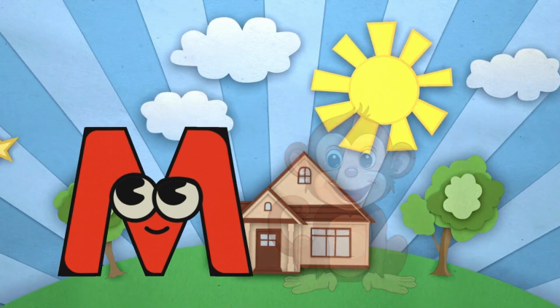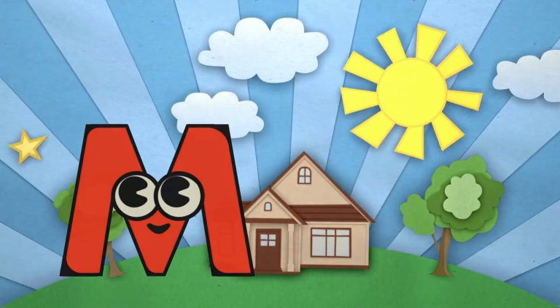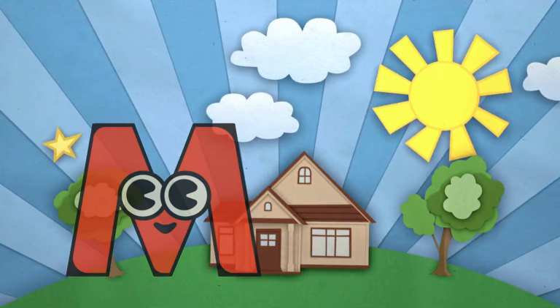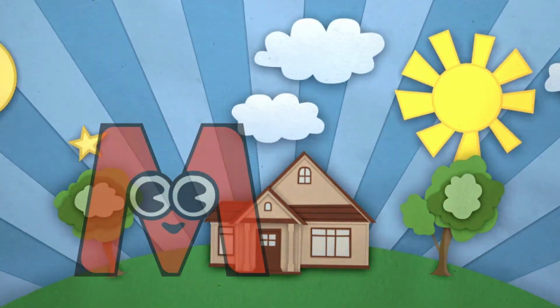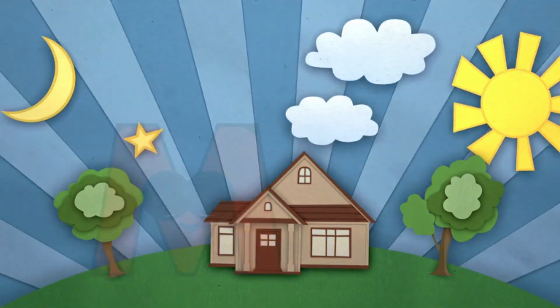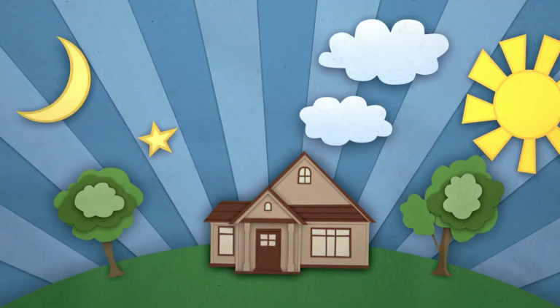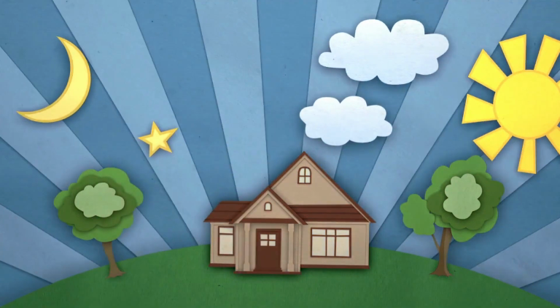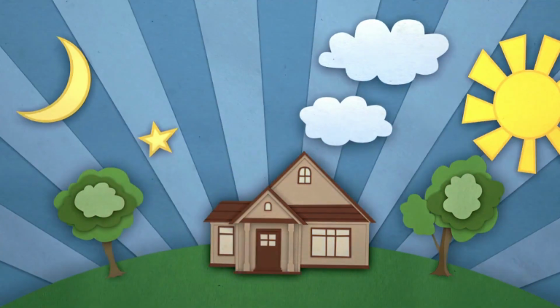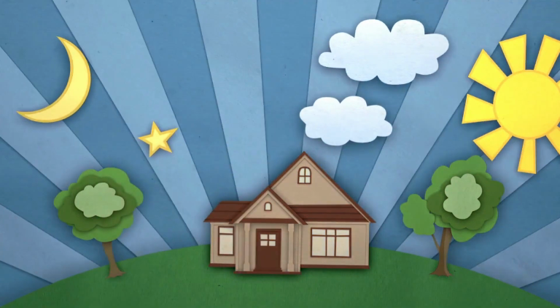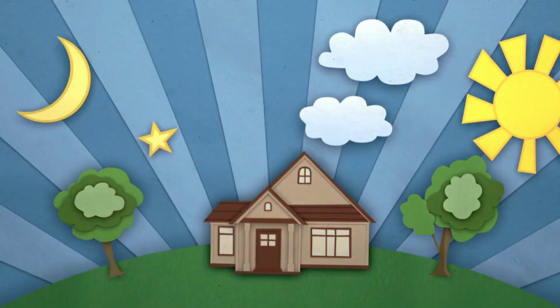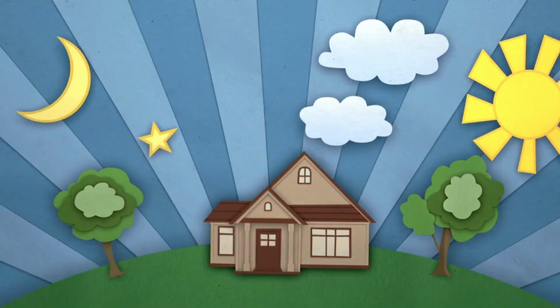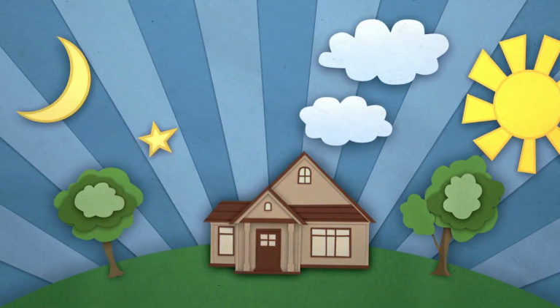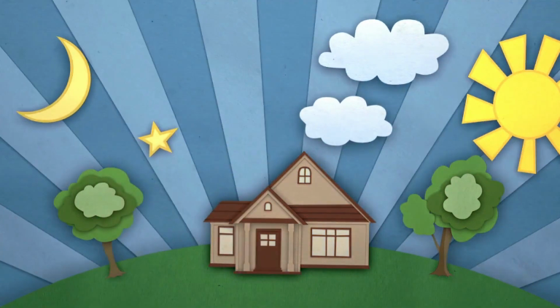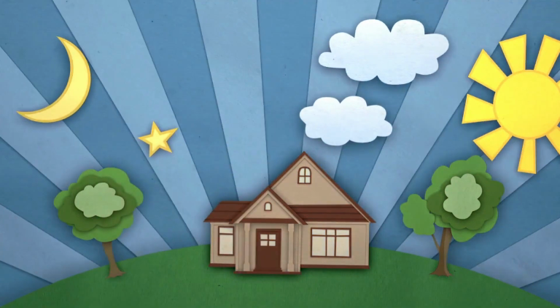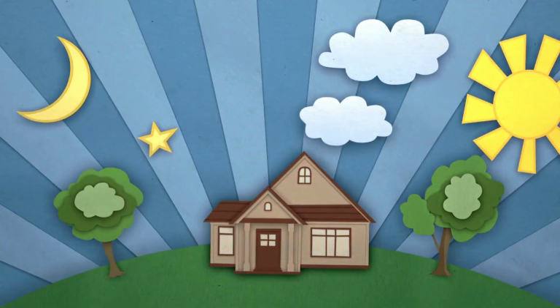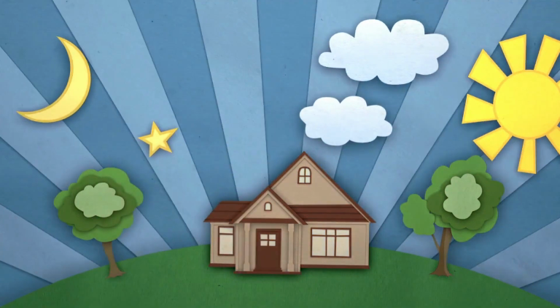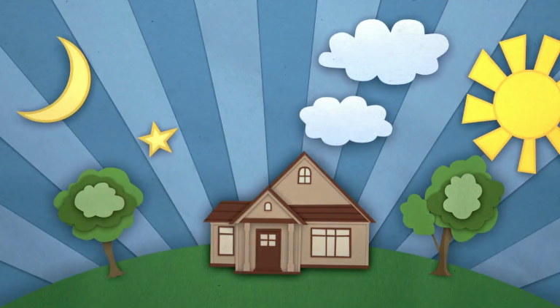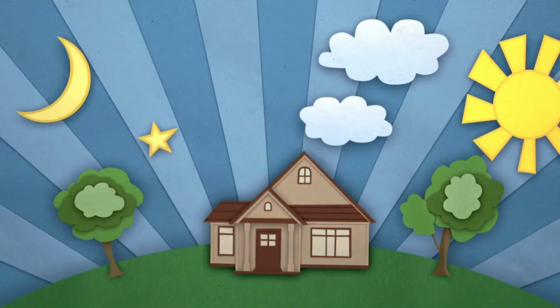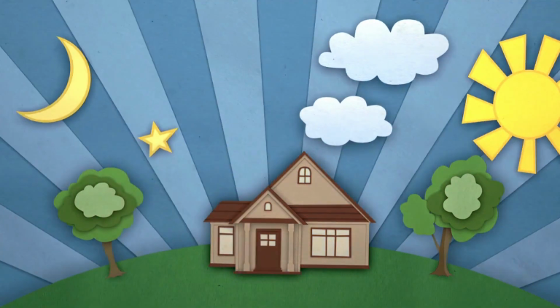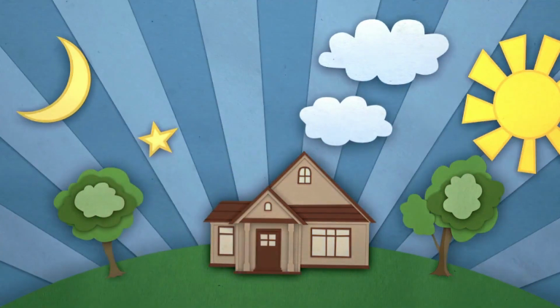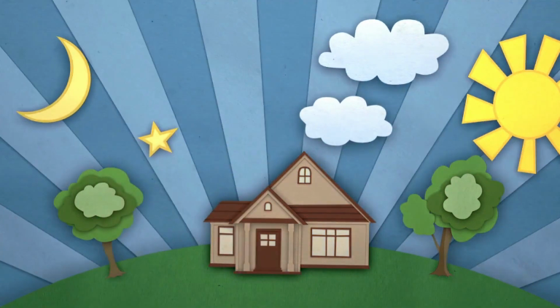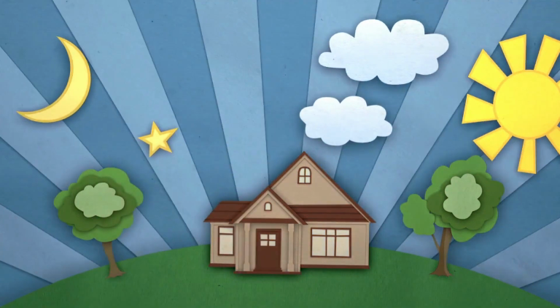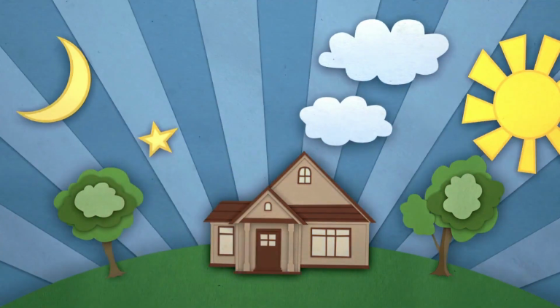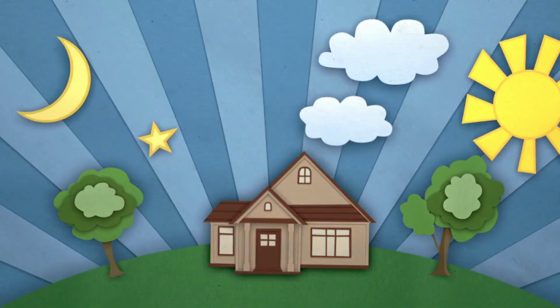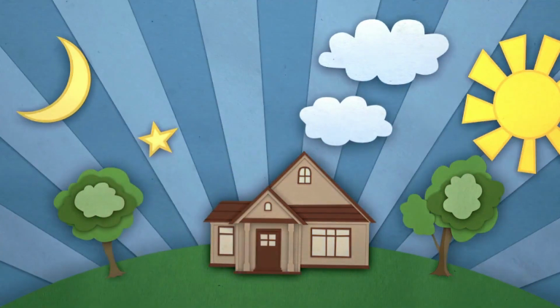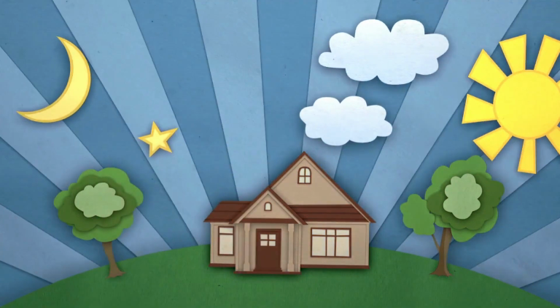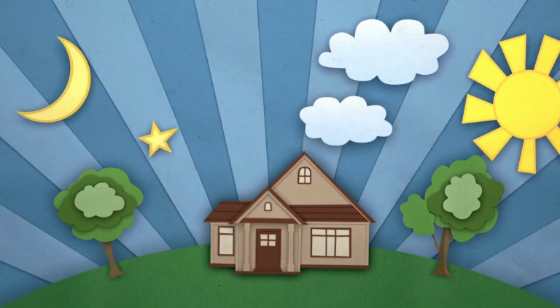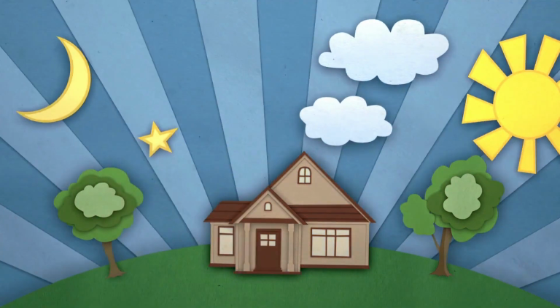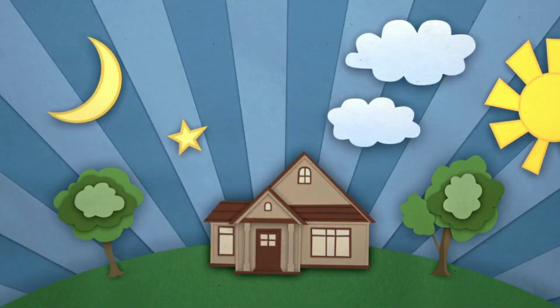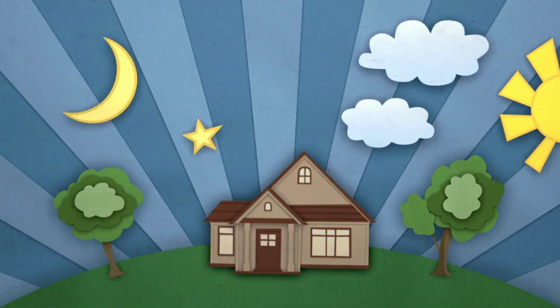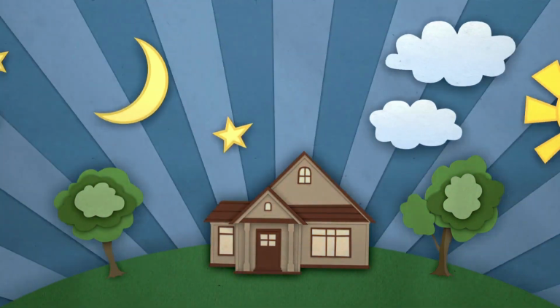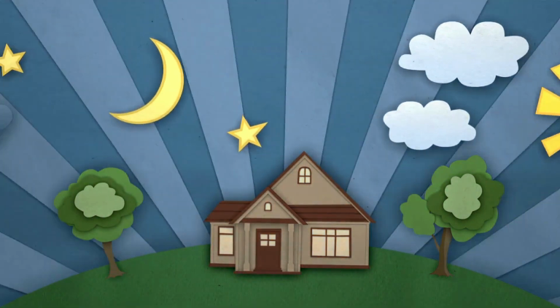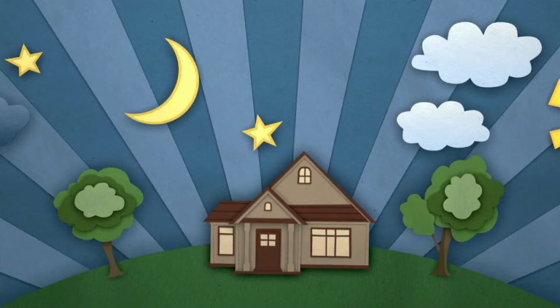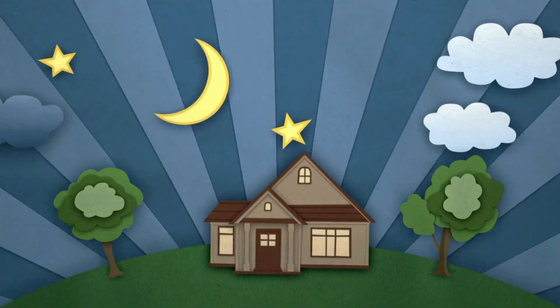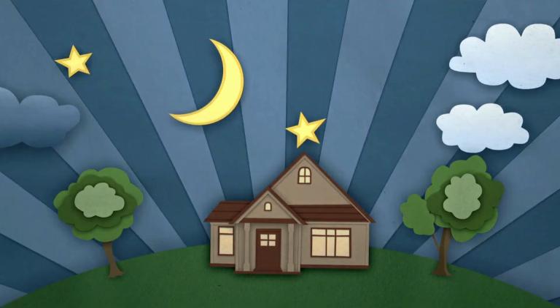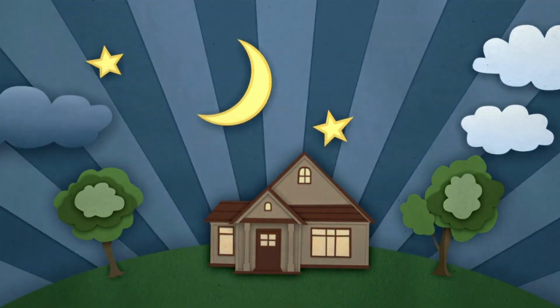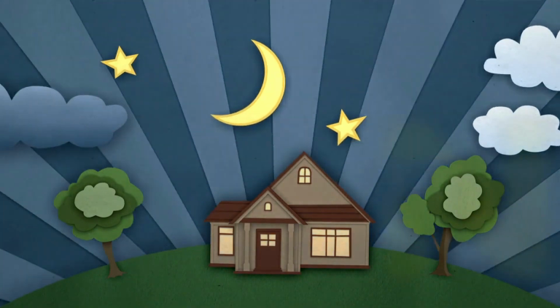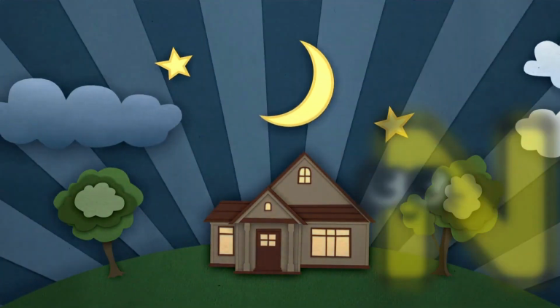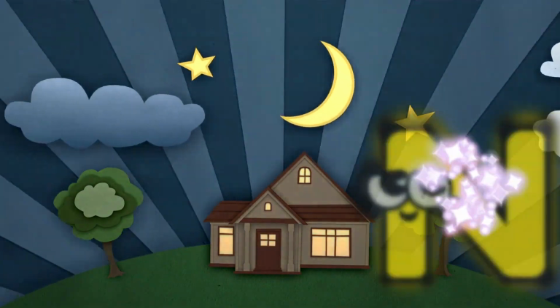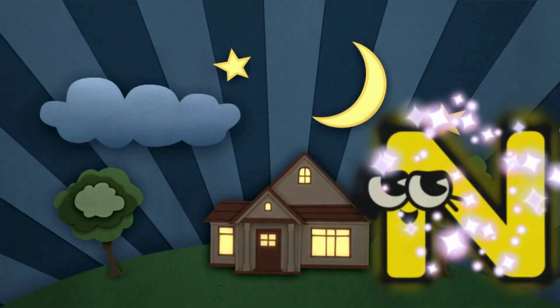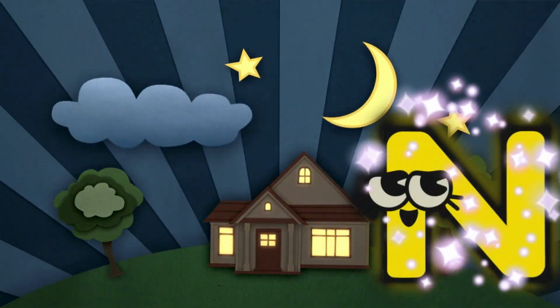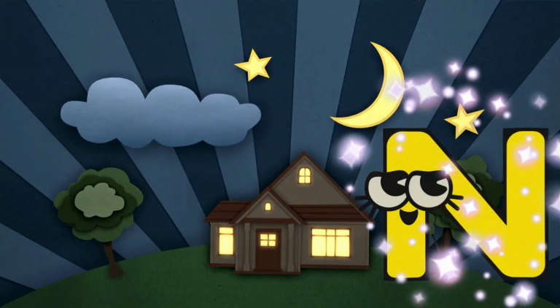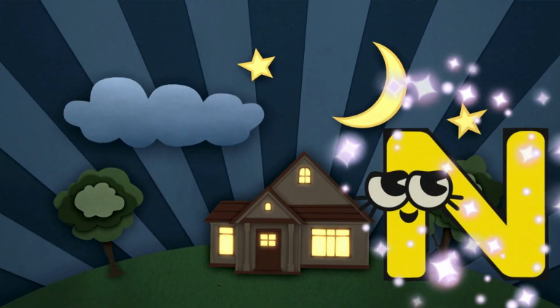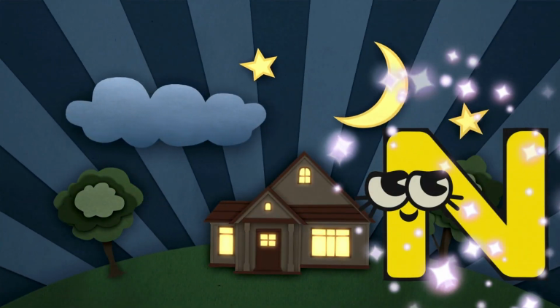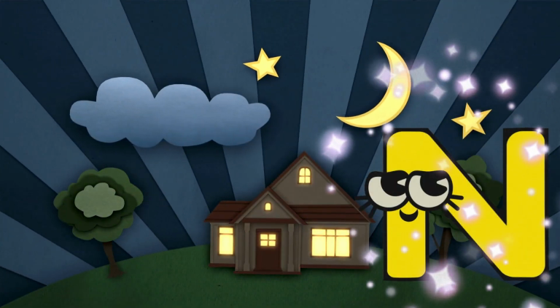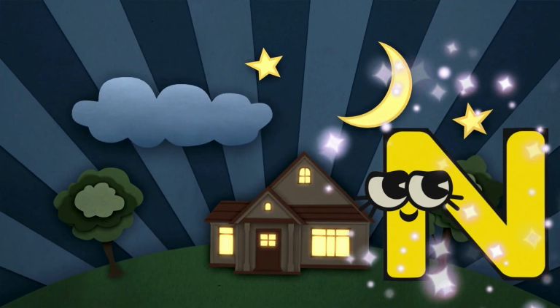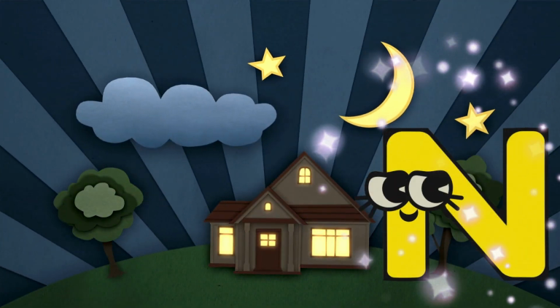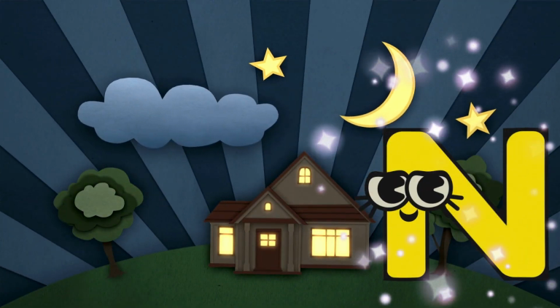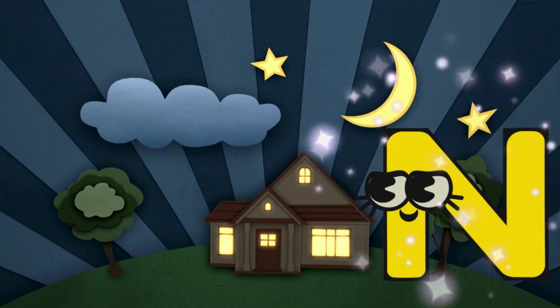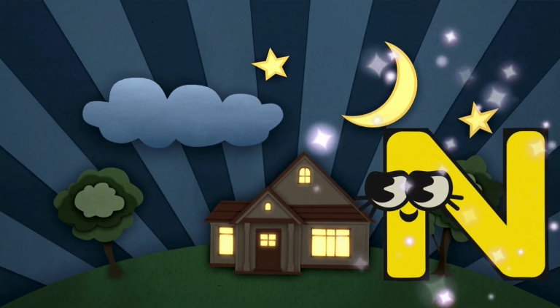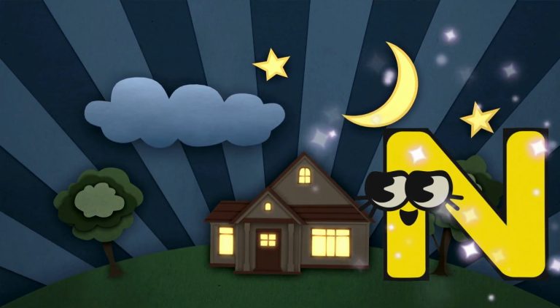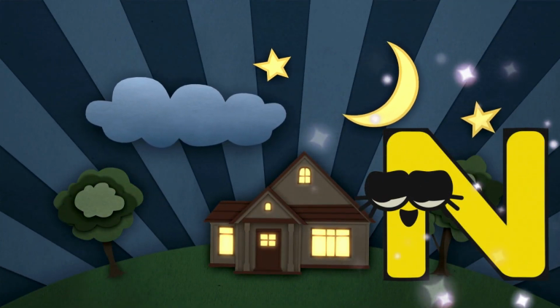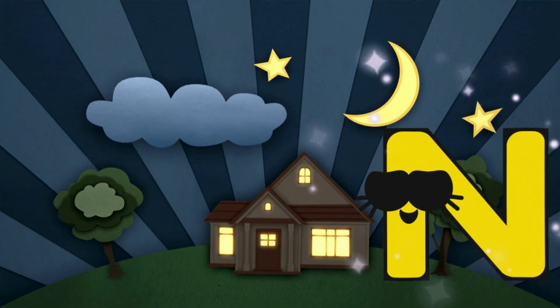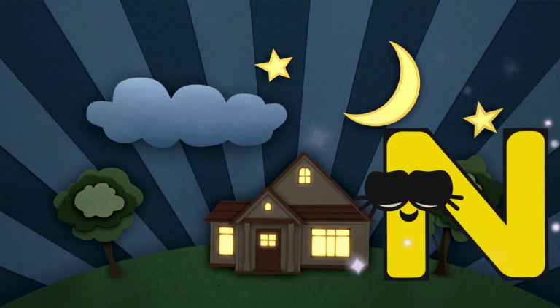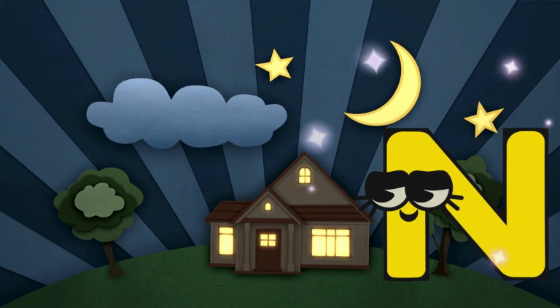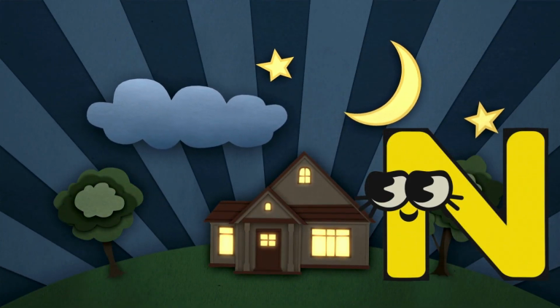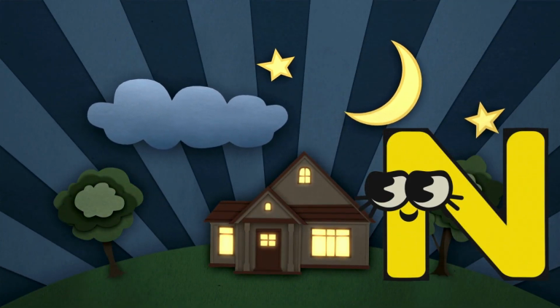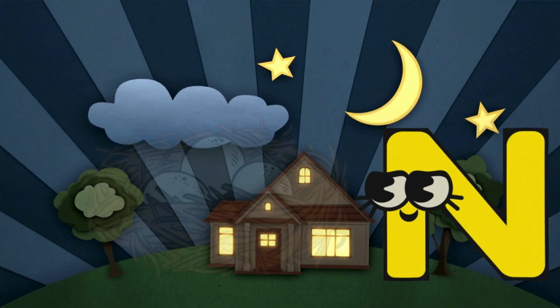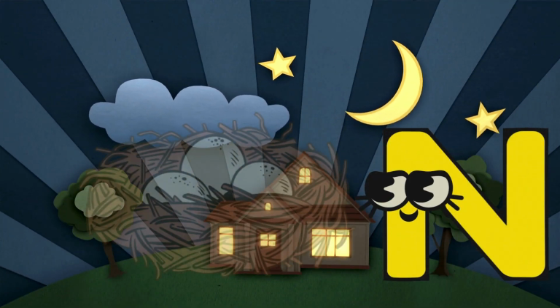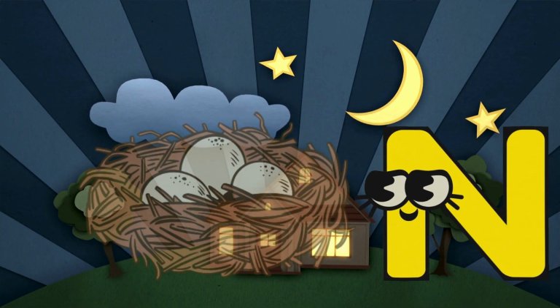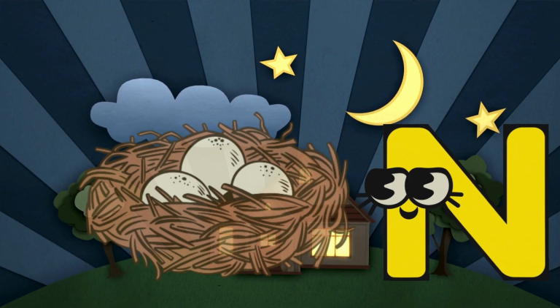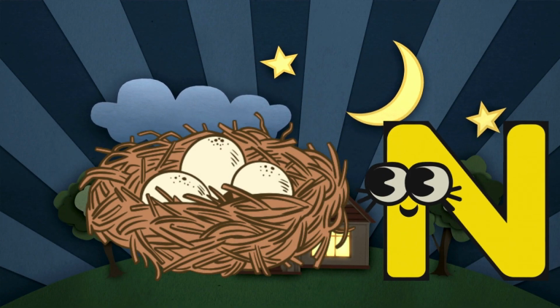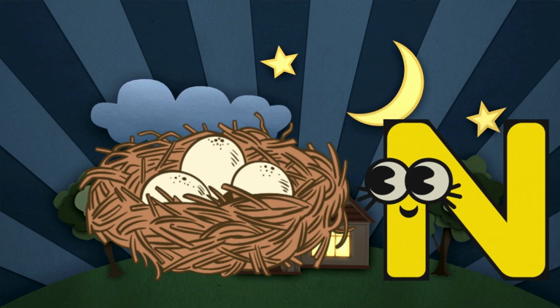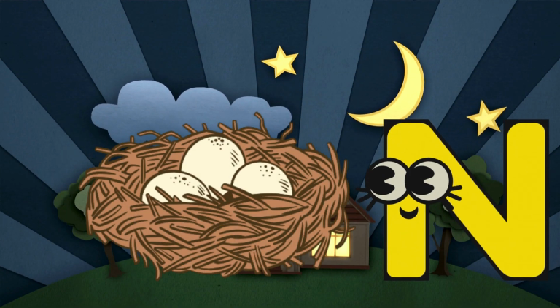It is getting dark! Let's find our letter! Nice! Here is the letter N! N is for Nest!